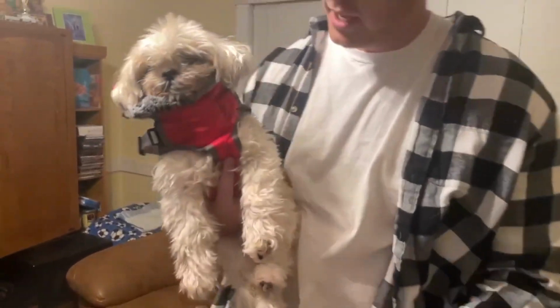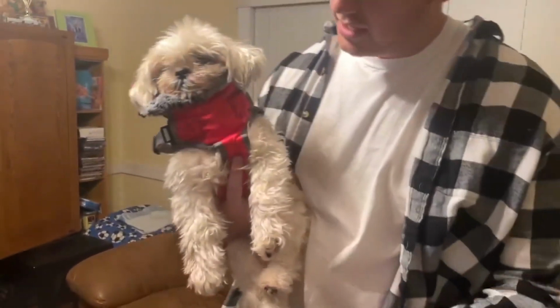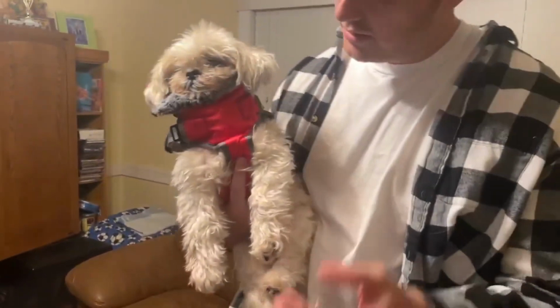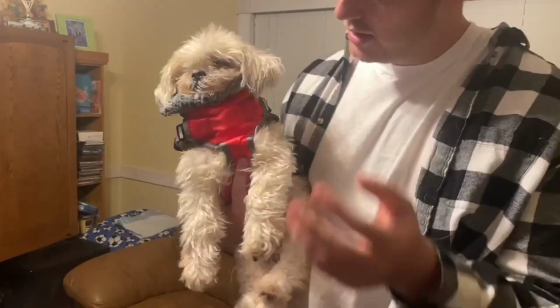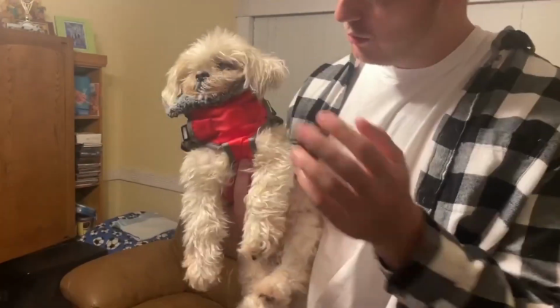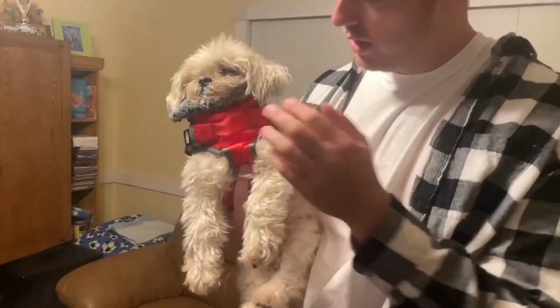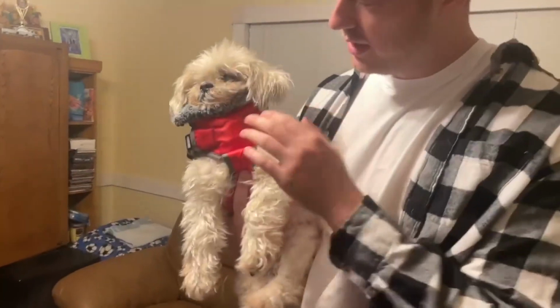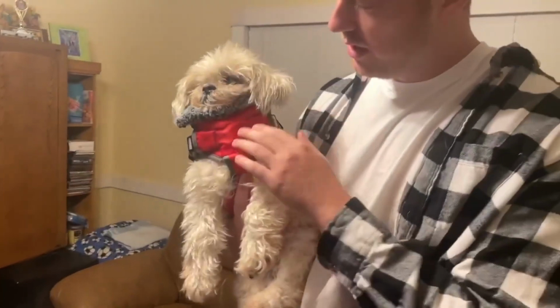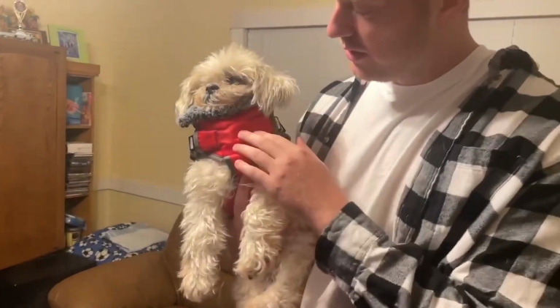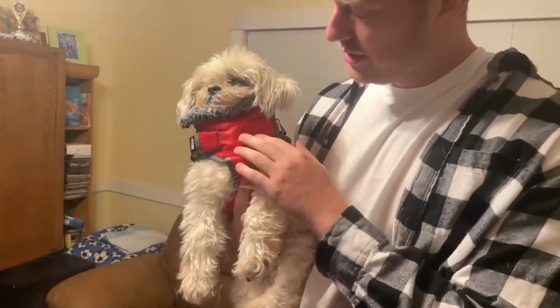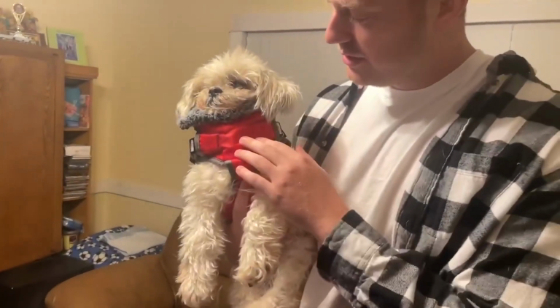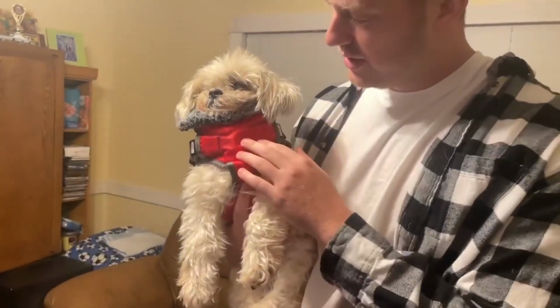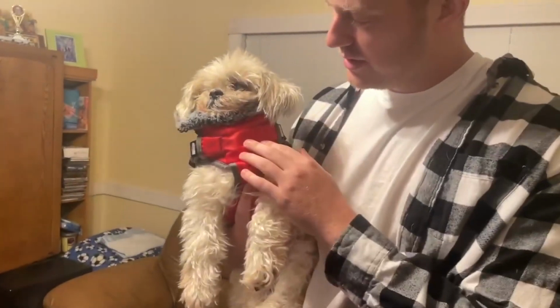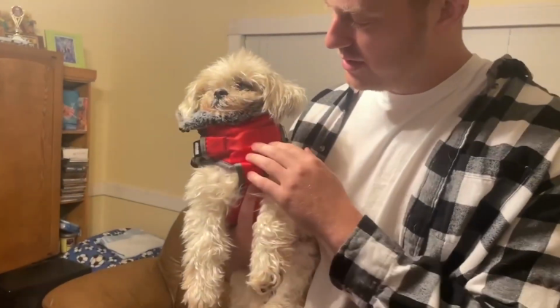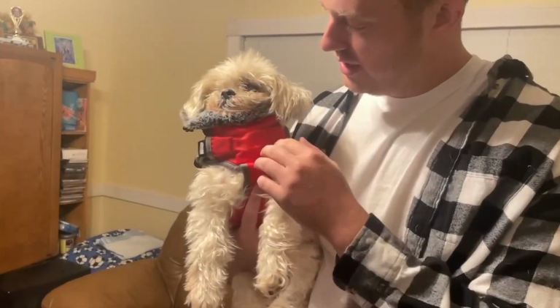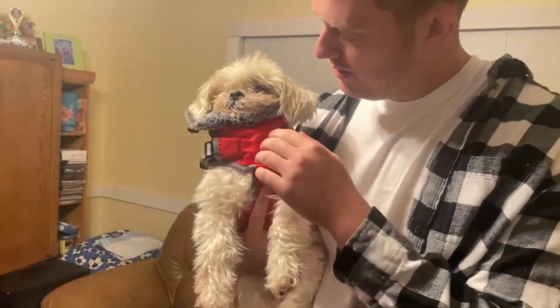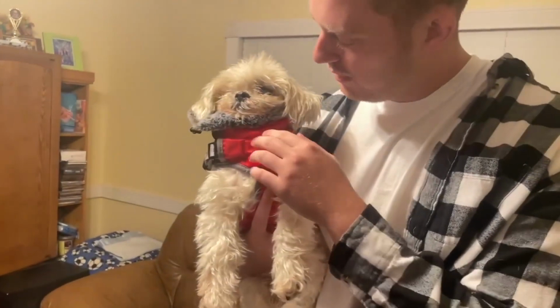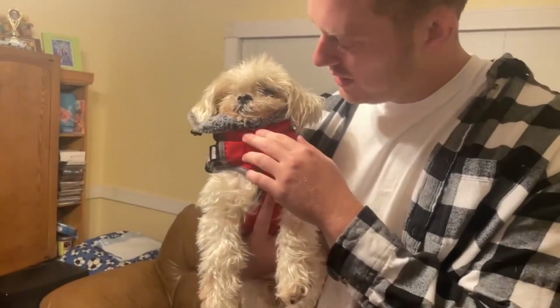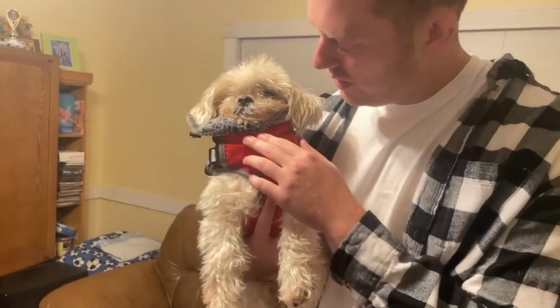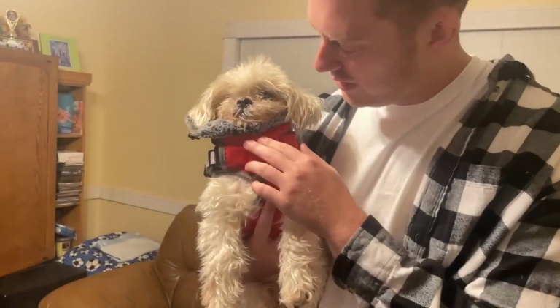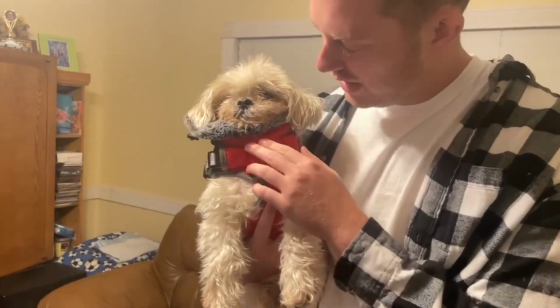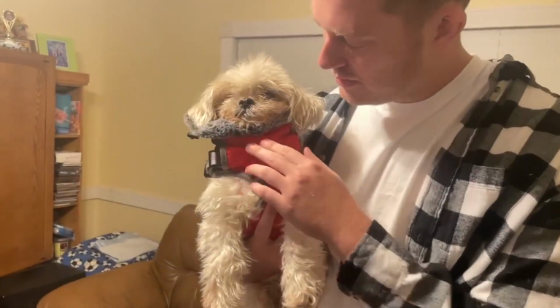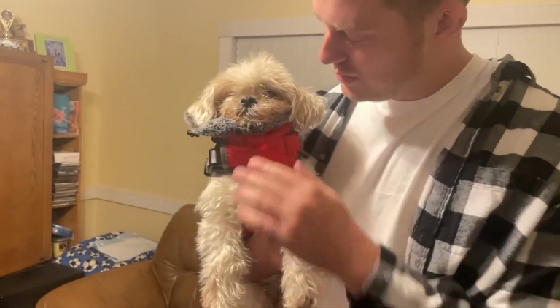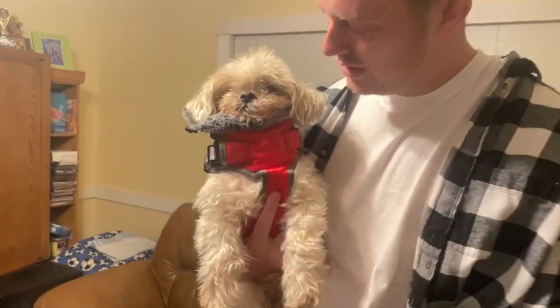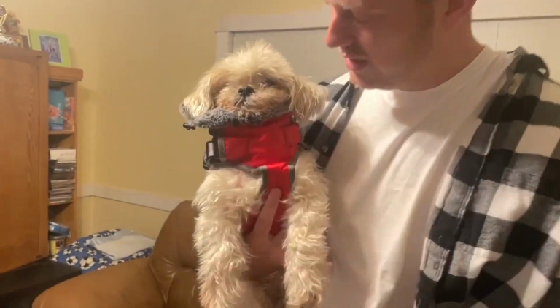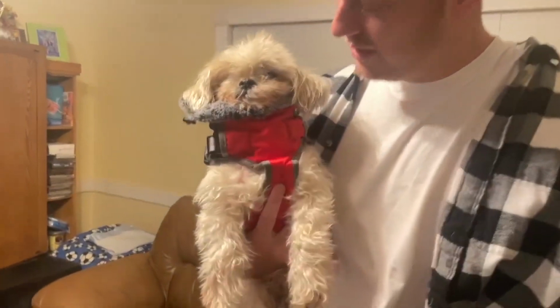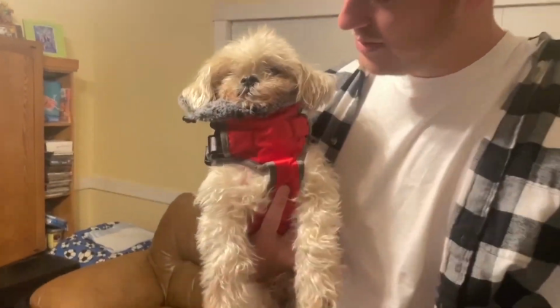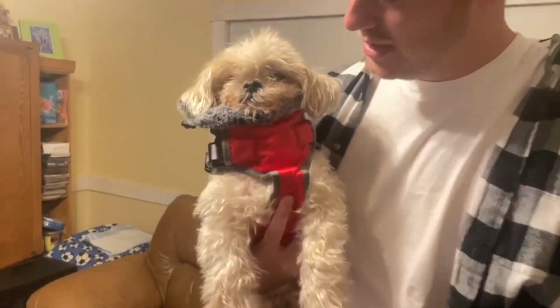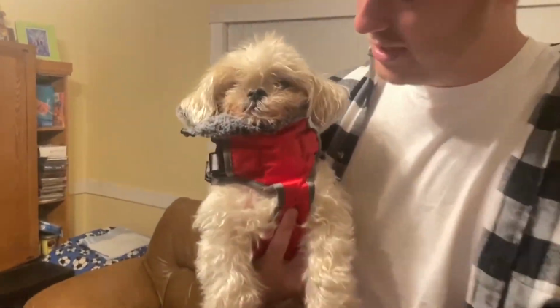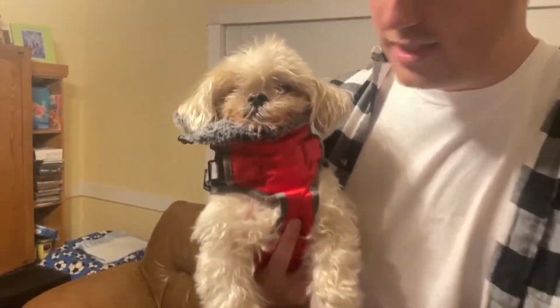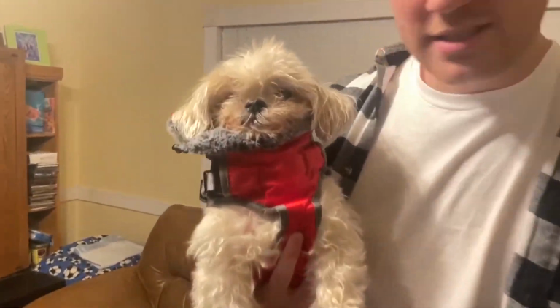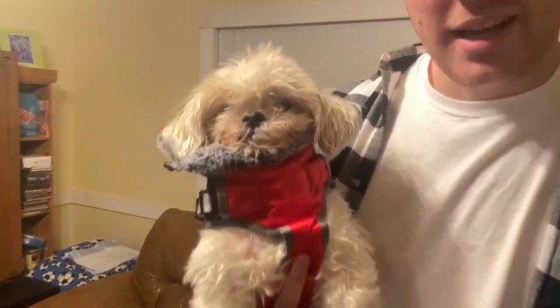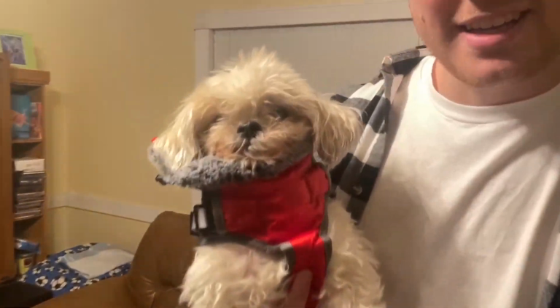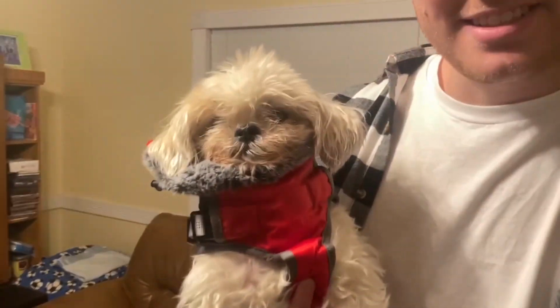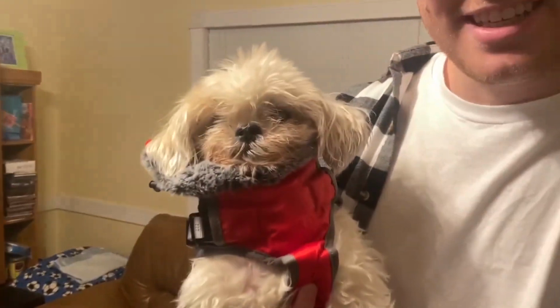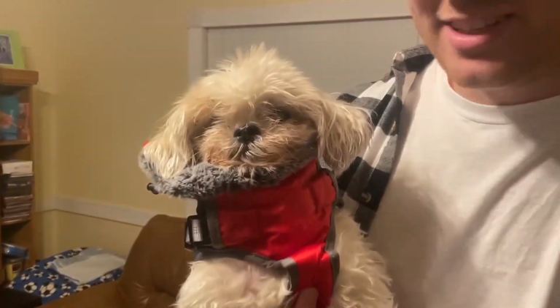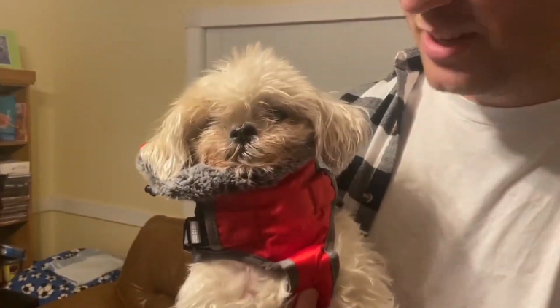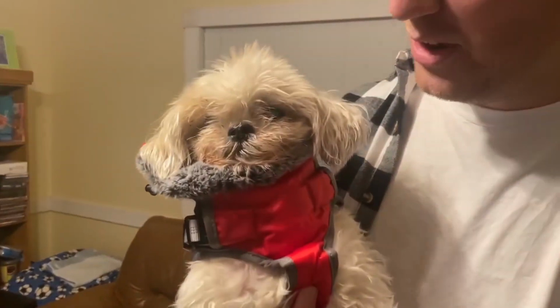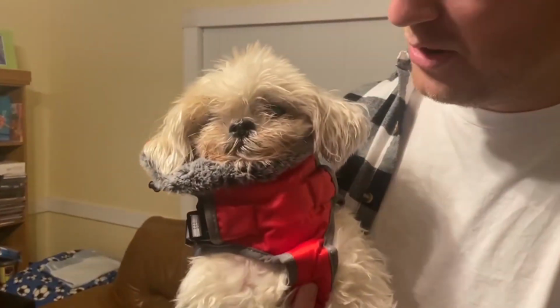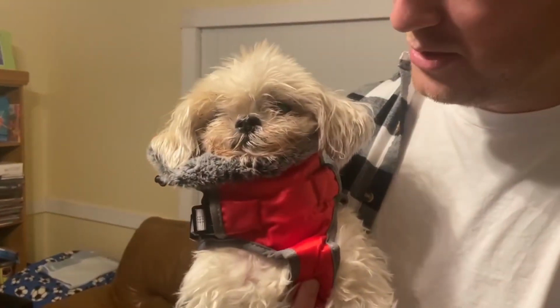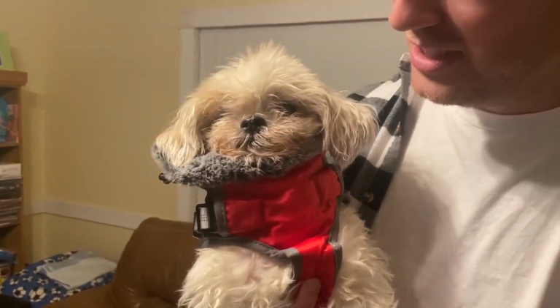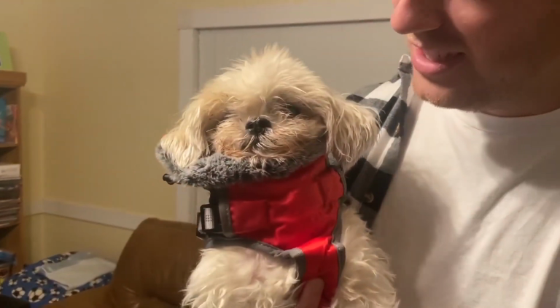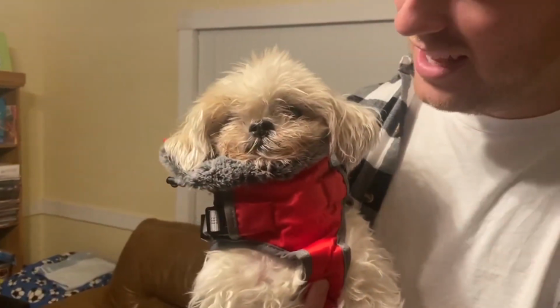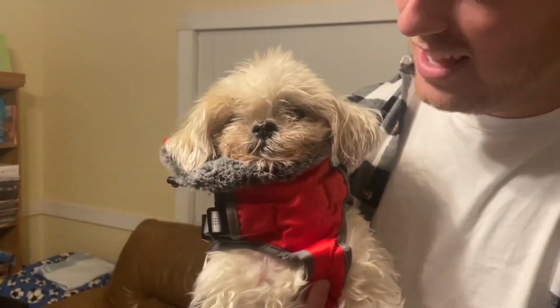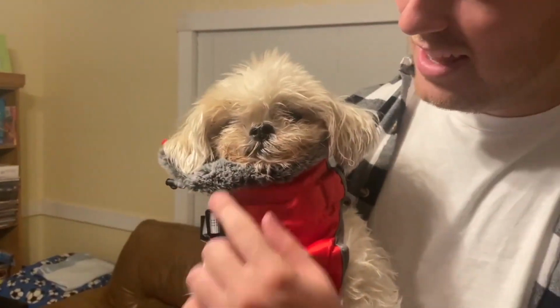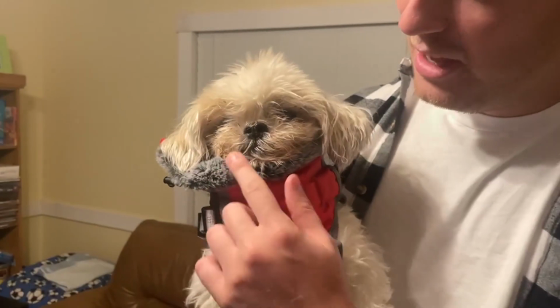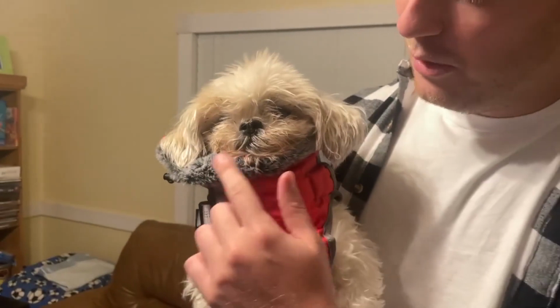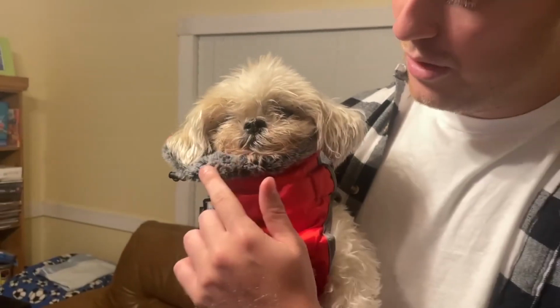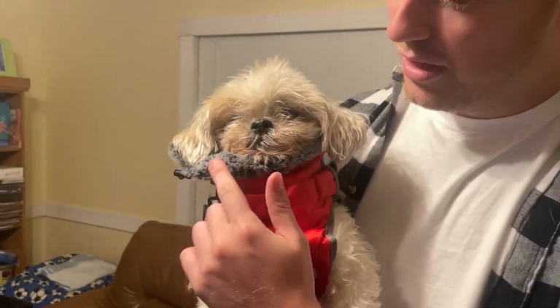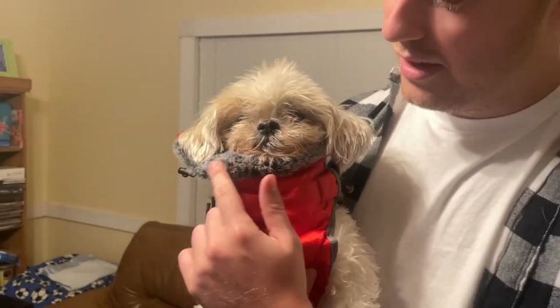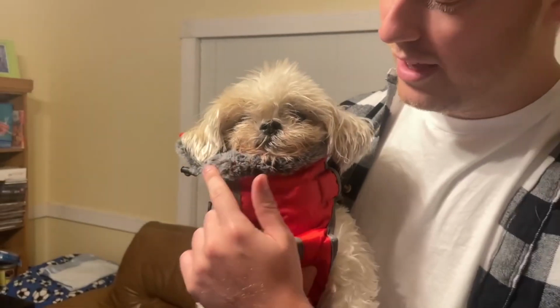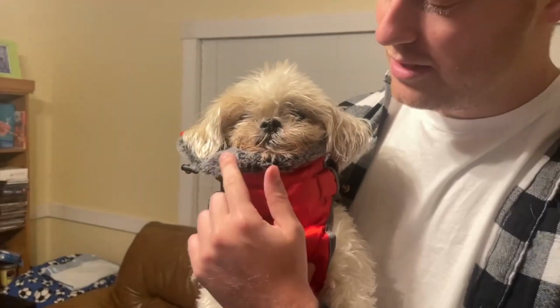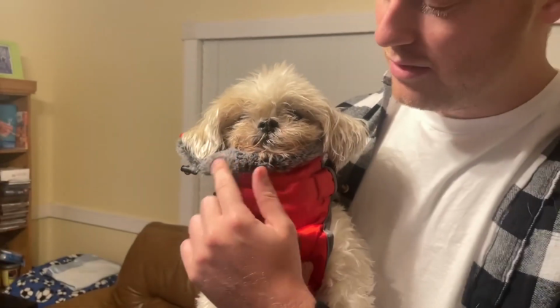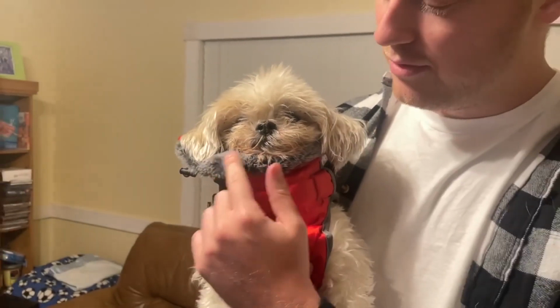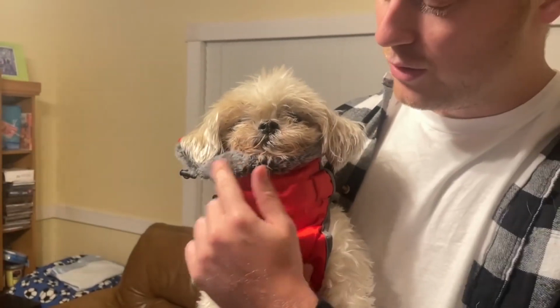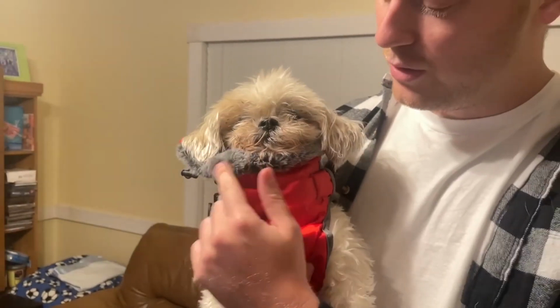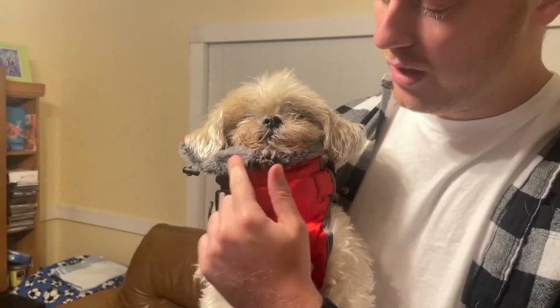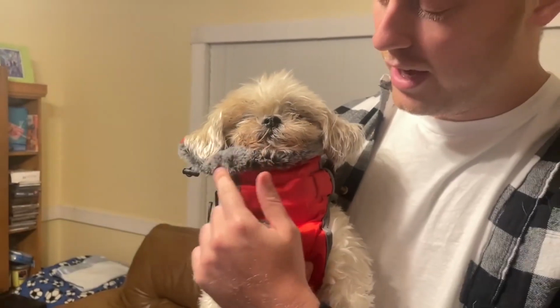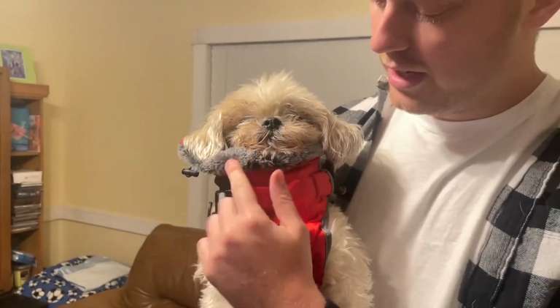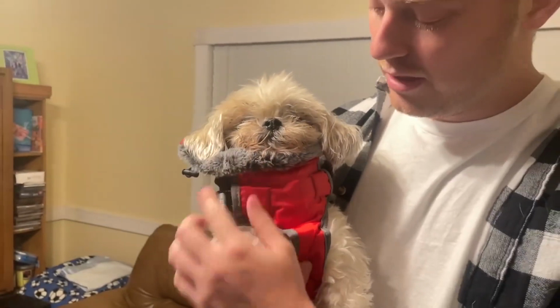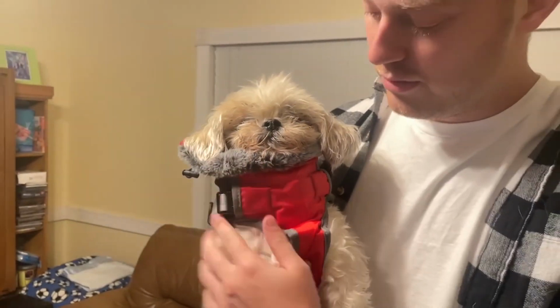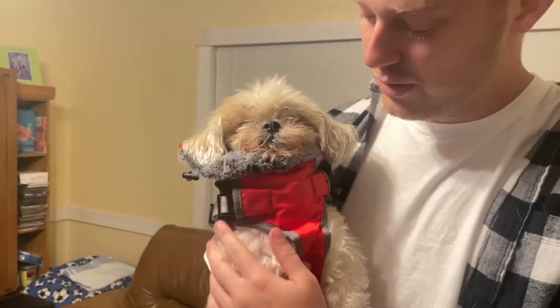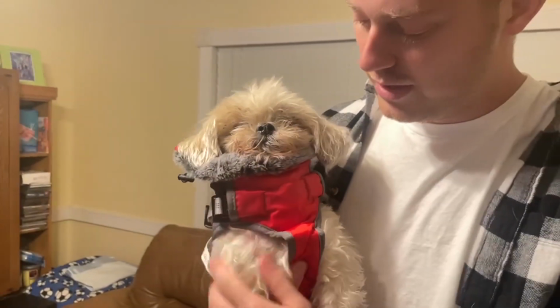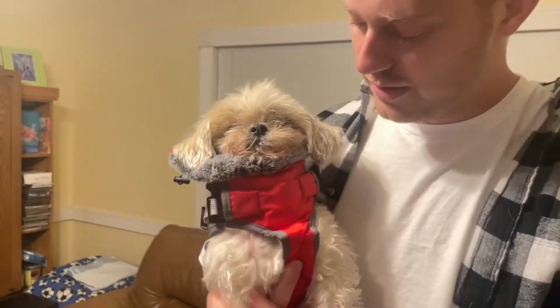I got the red color as you can see, and my dog absolutely loves it. He's nice and cozy with the nice fur lining through here.